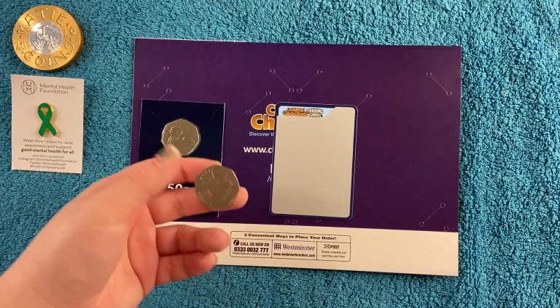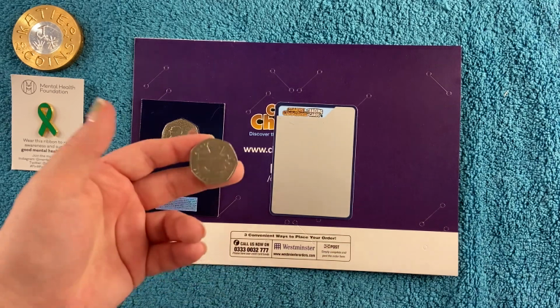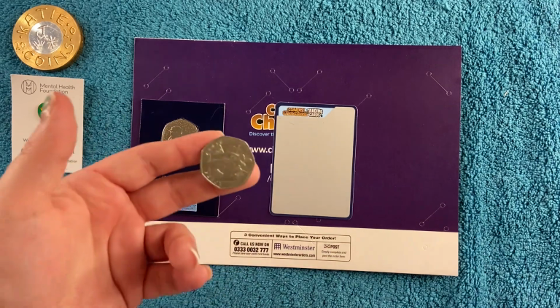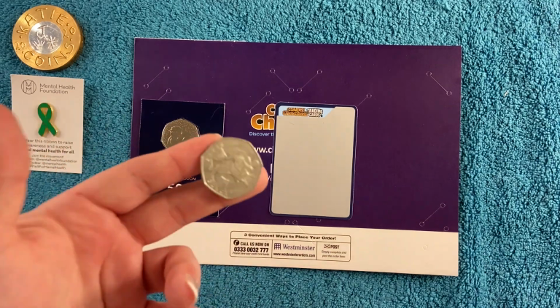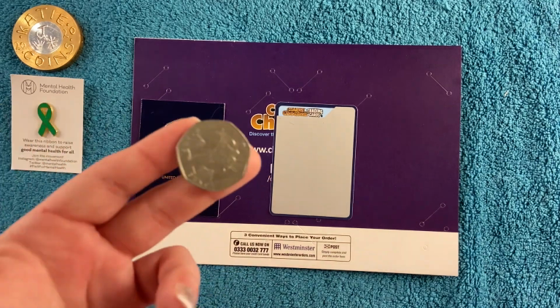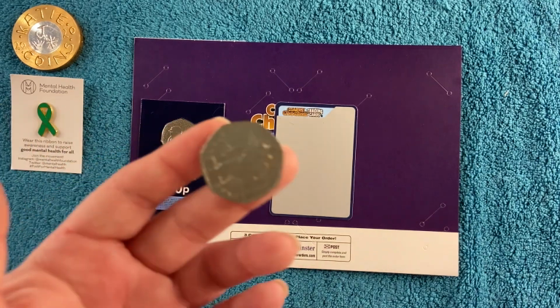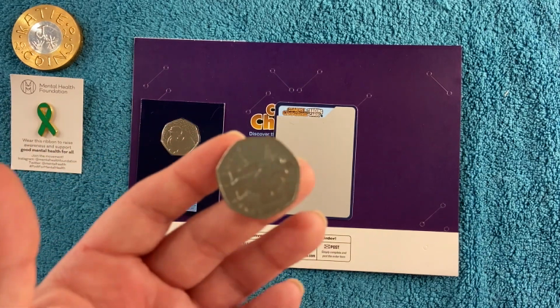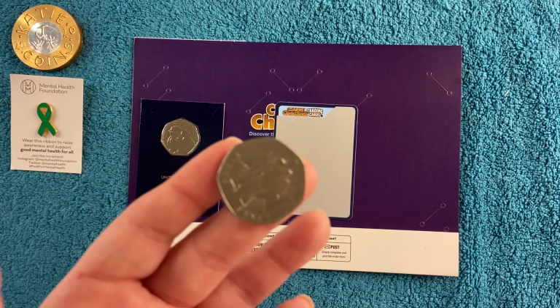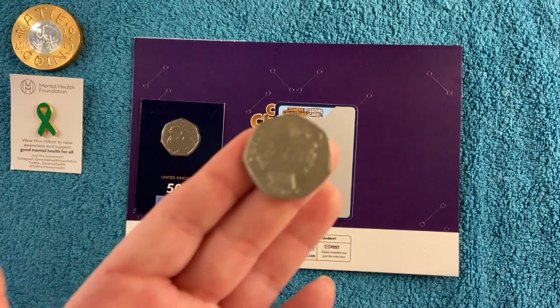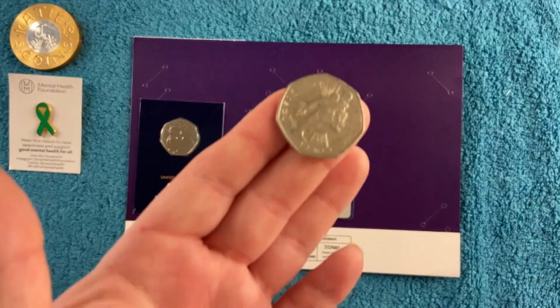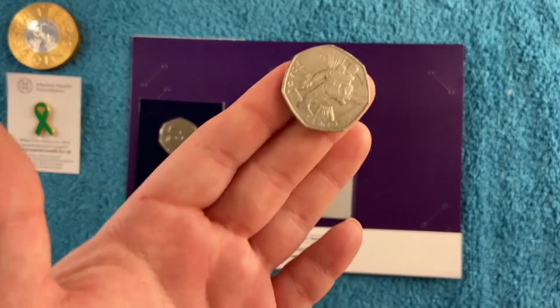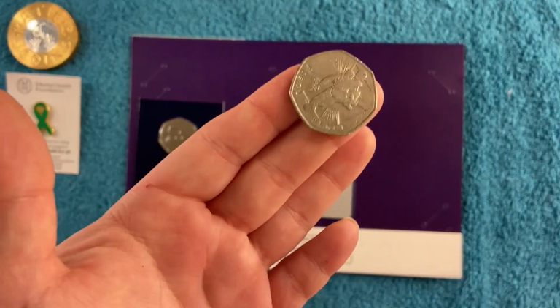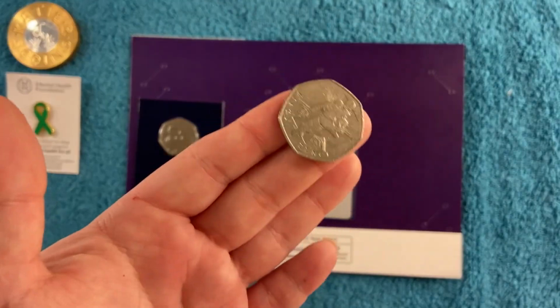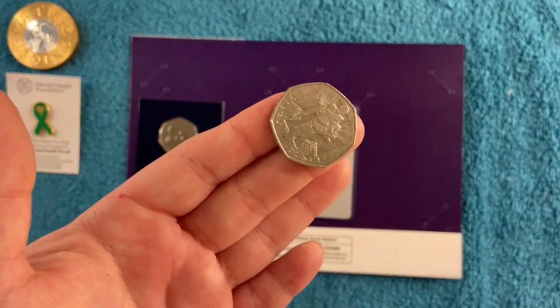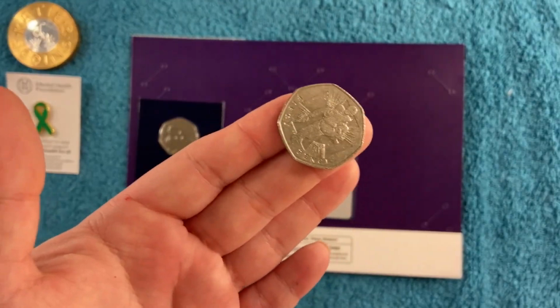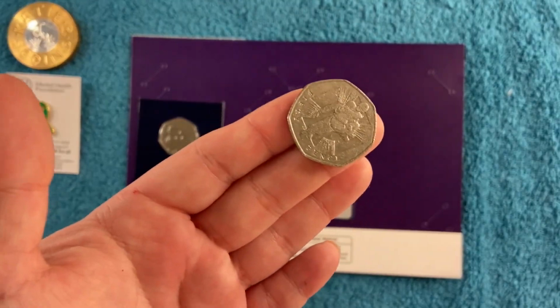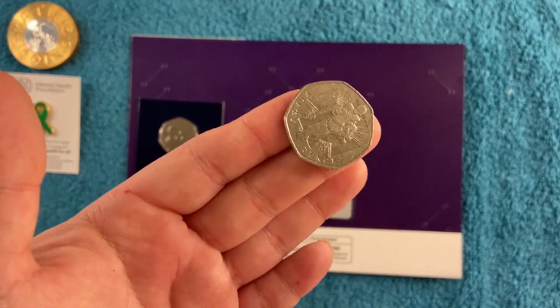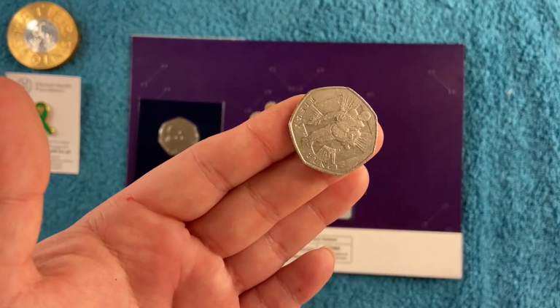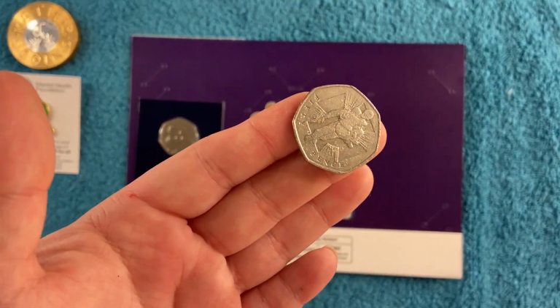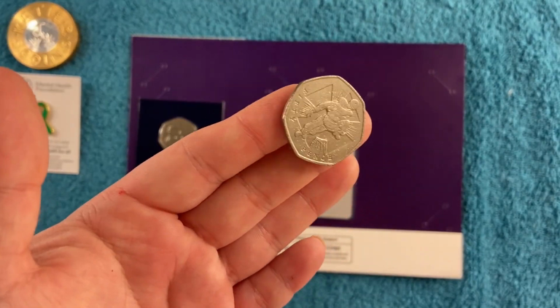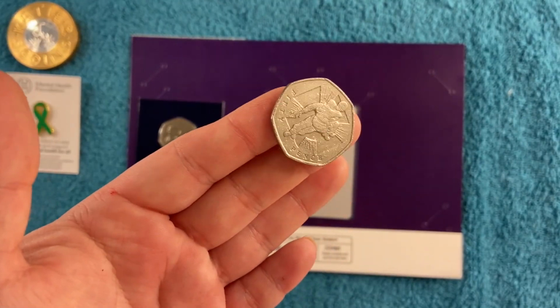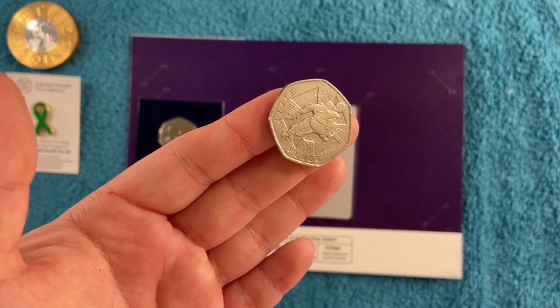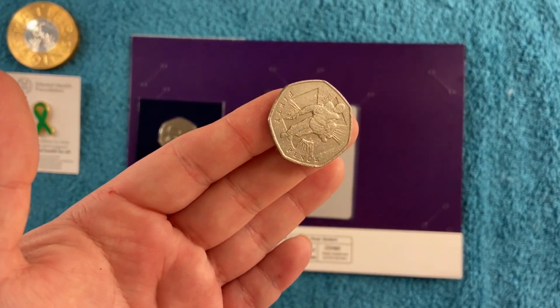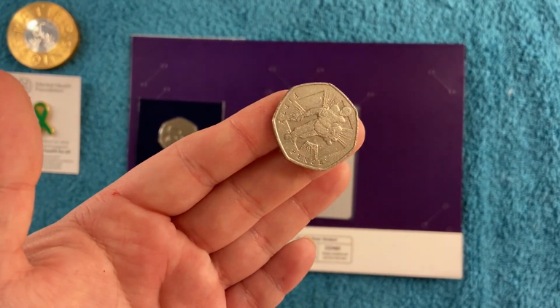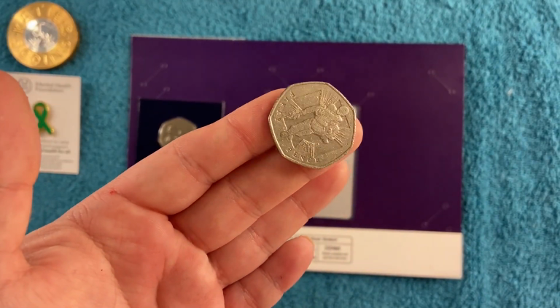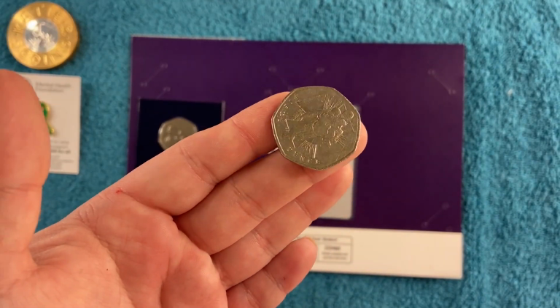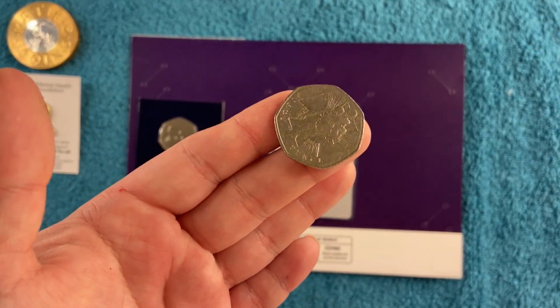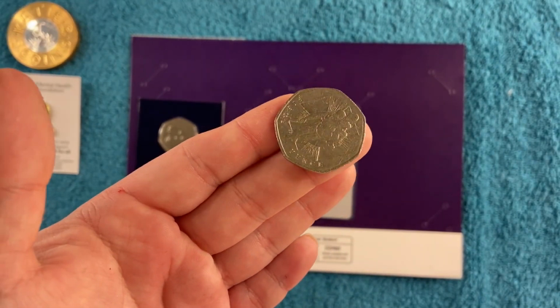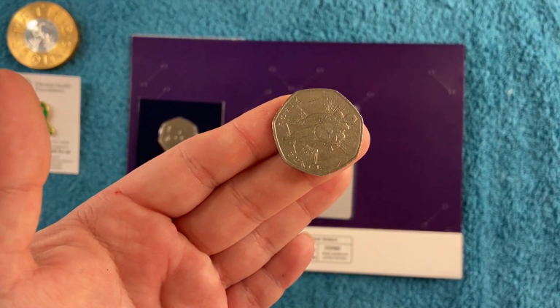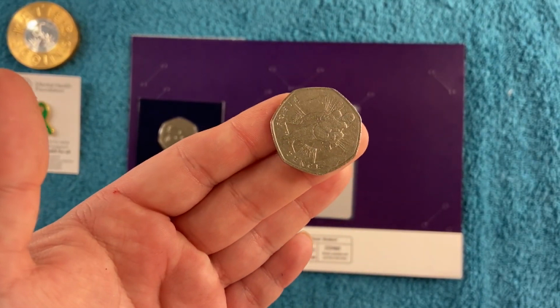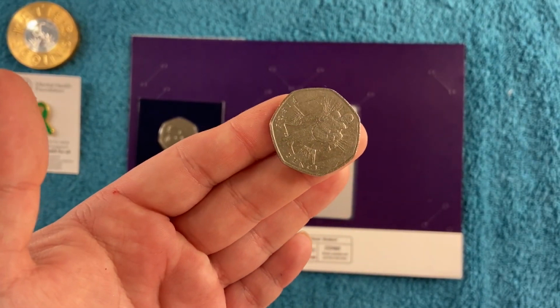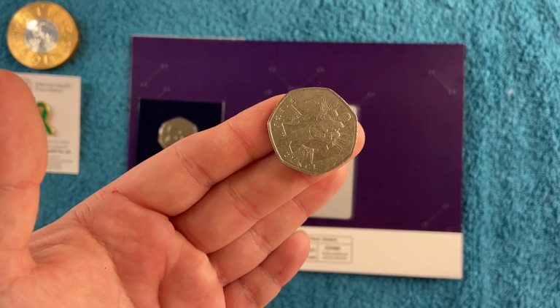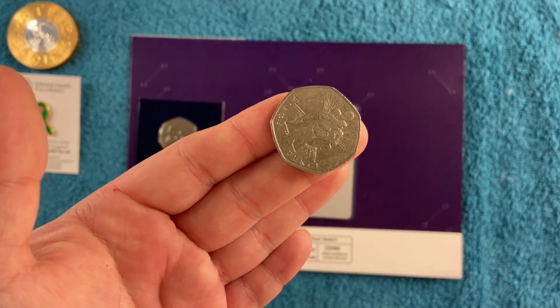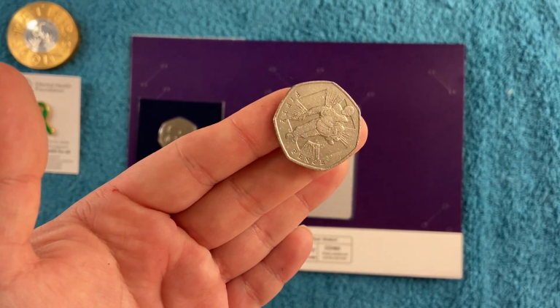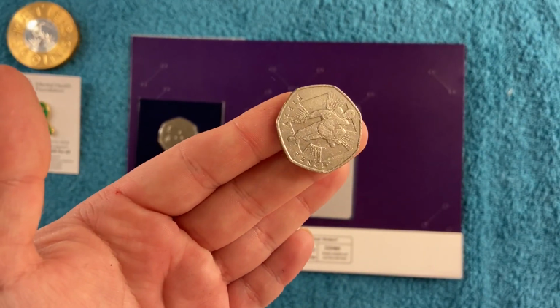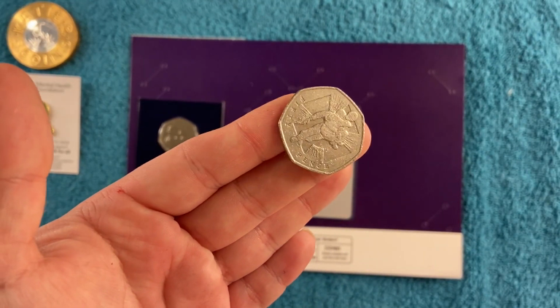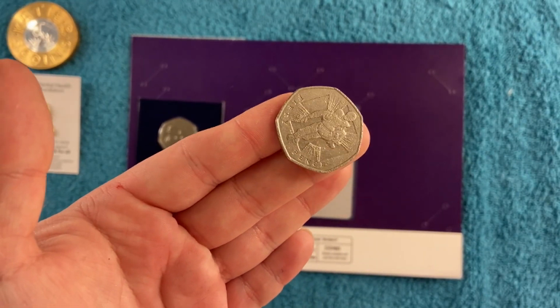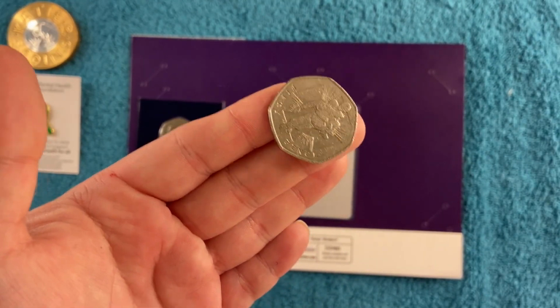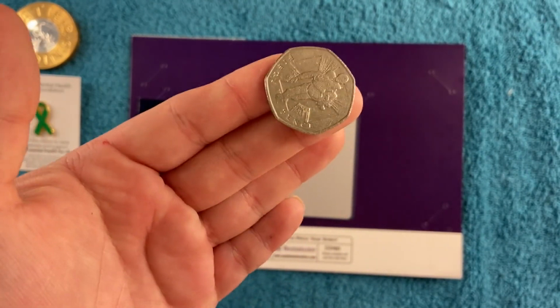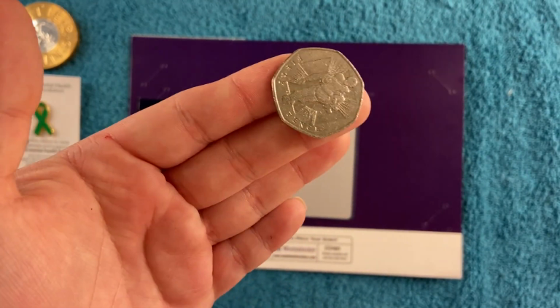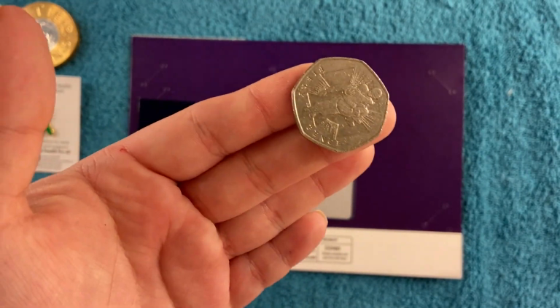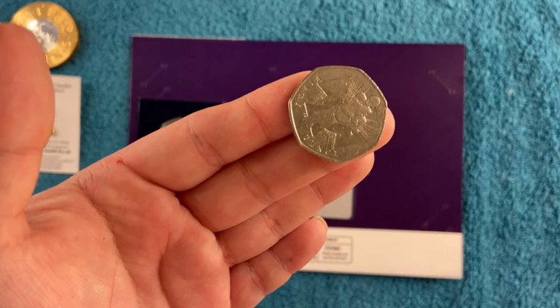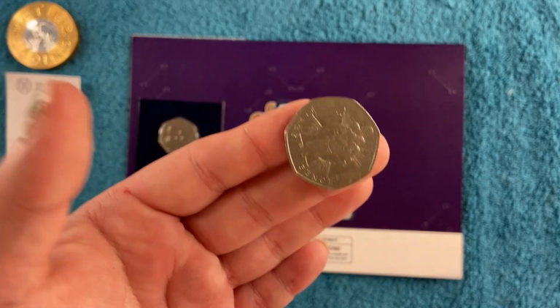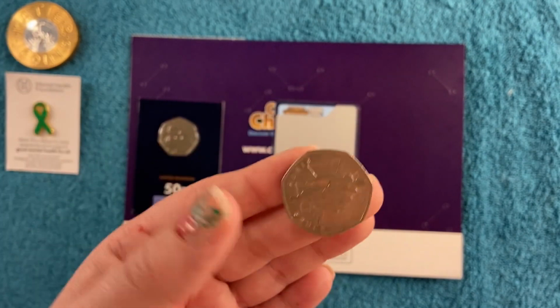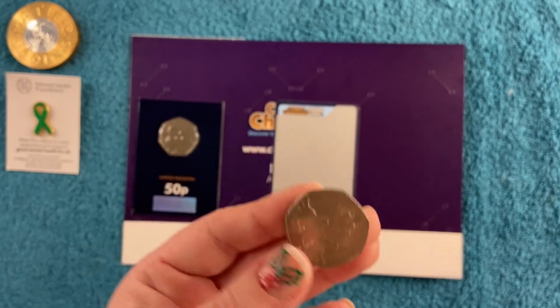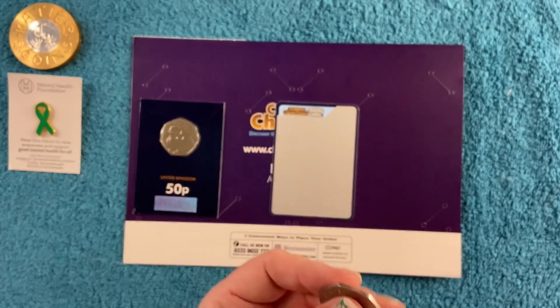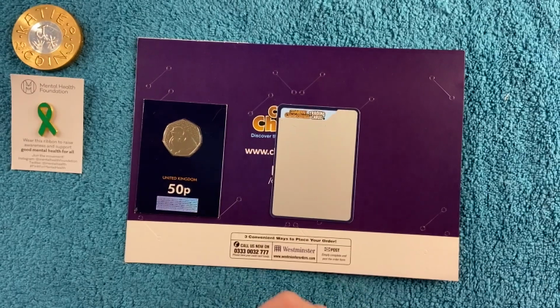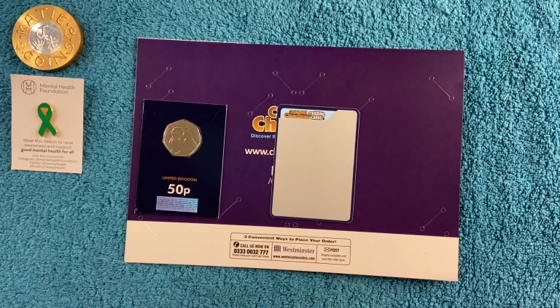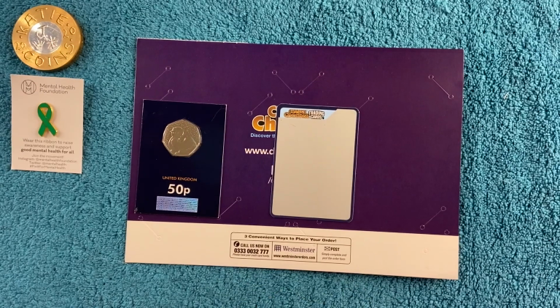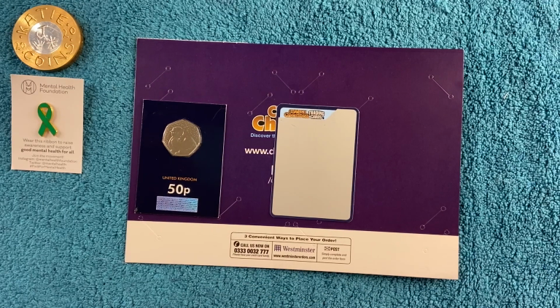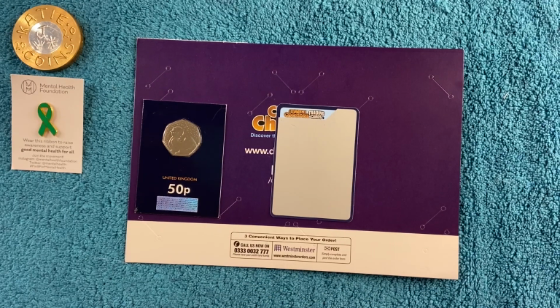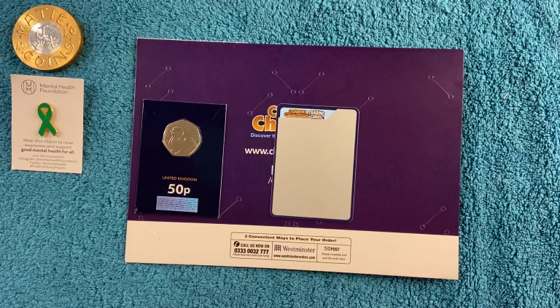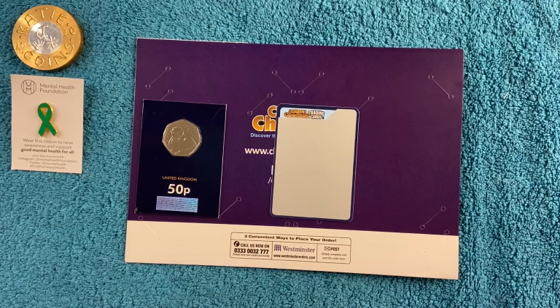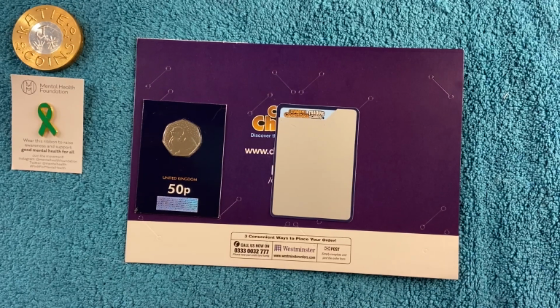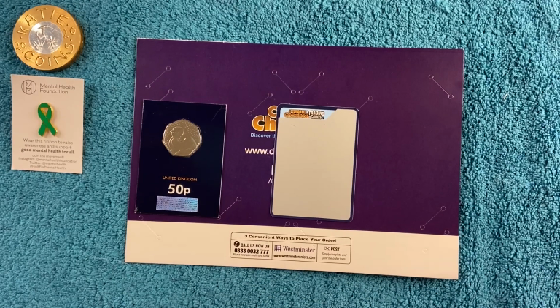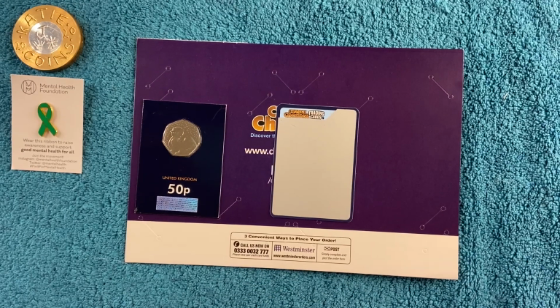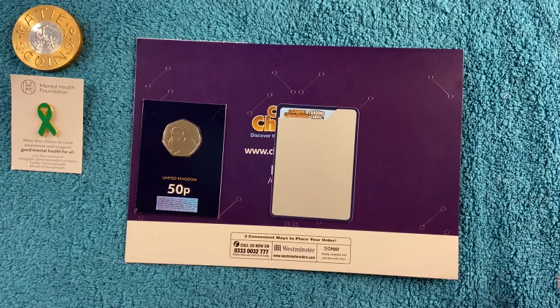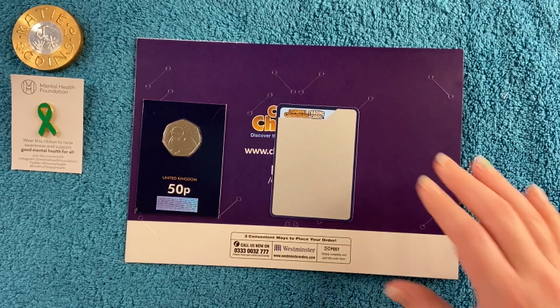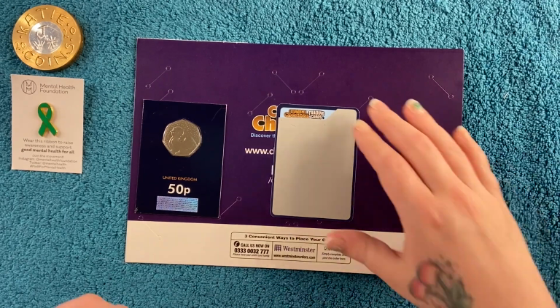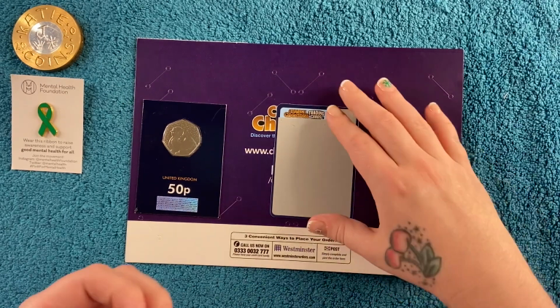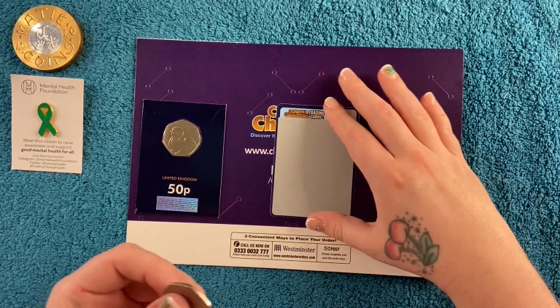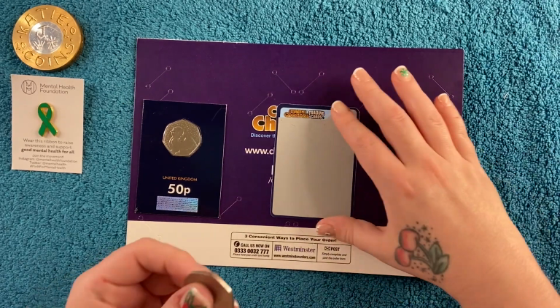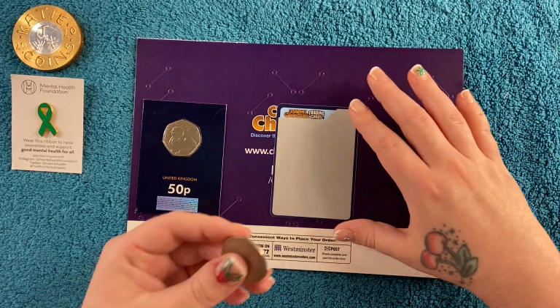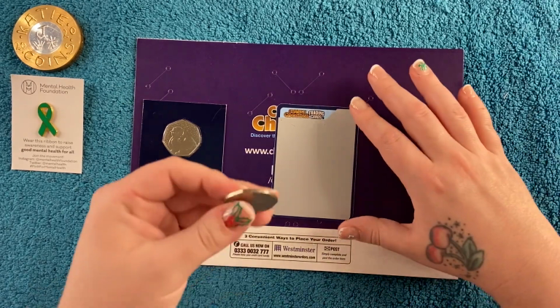I just grabbed this - I'm in Becca's room. When we did a hunt we found this, funnily enough. Let's see what we've got.